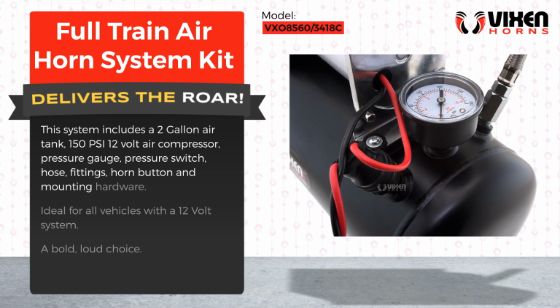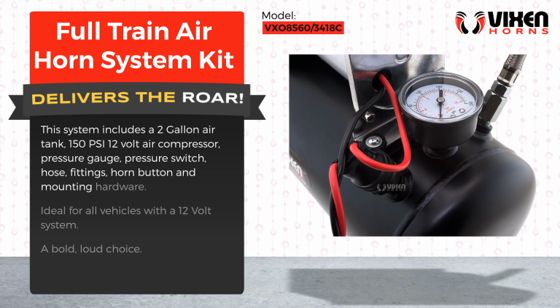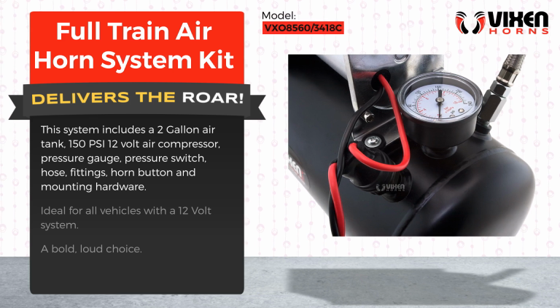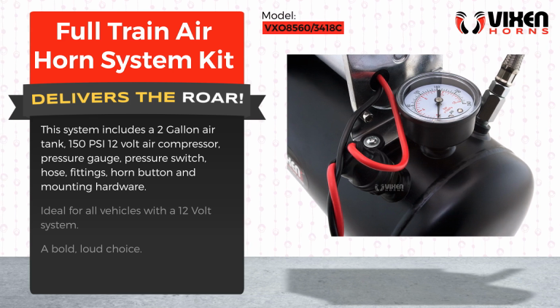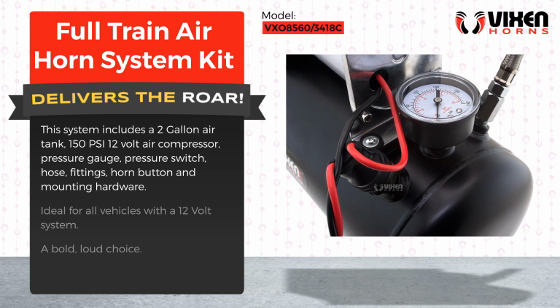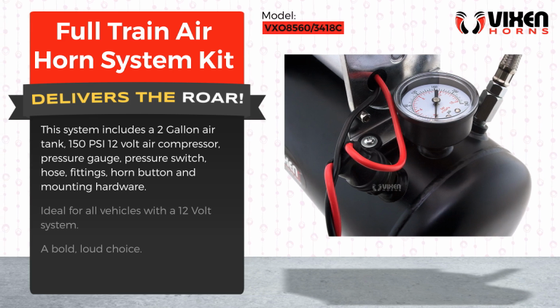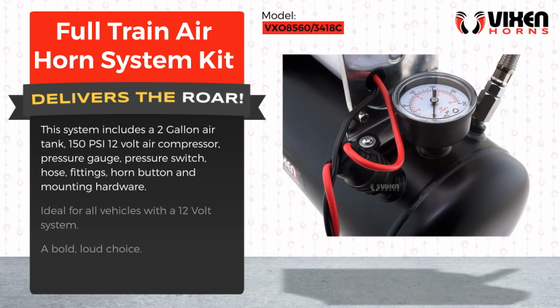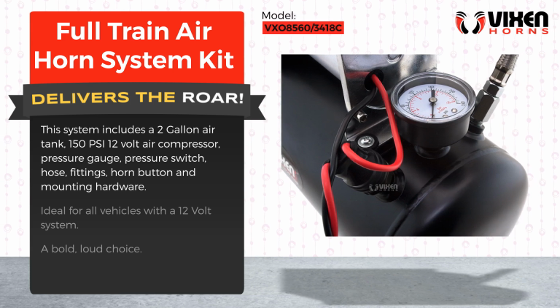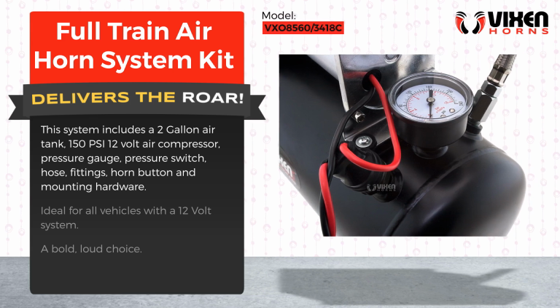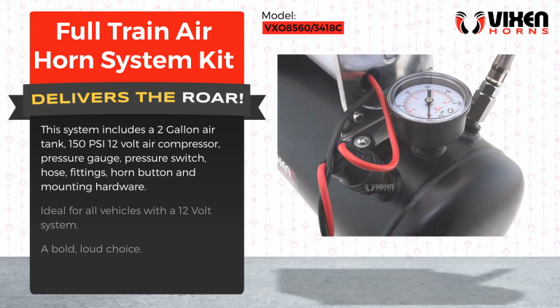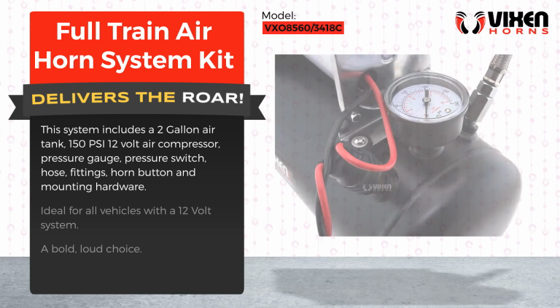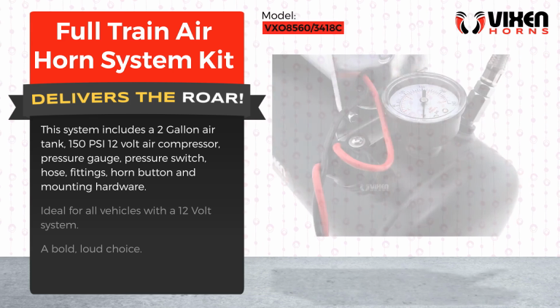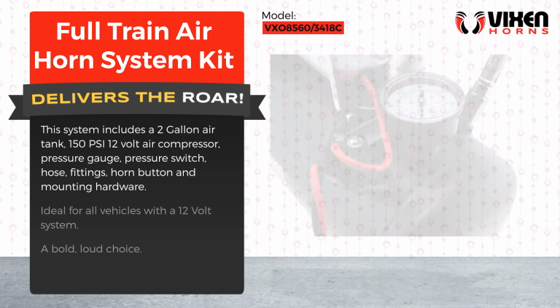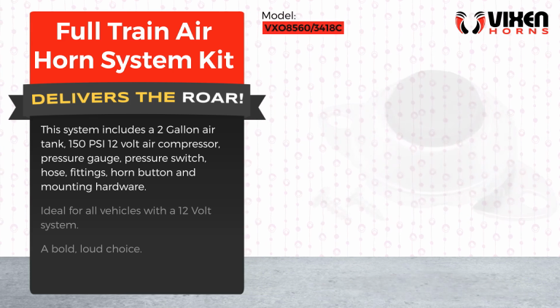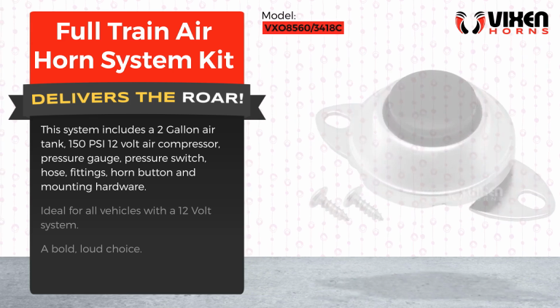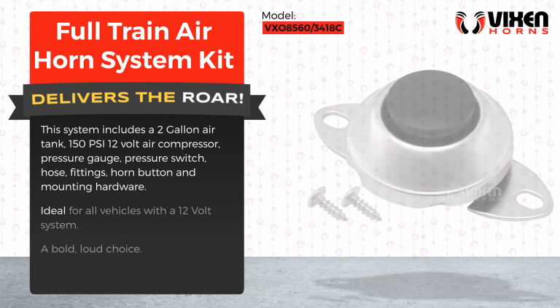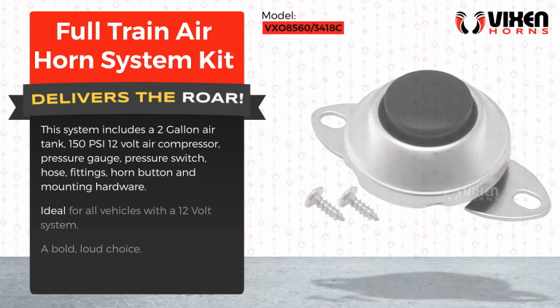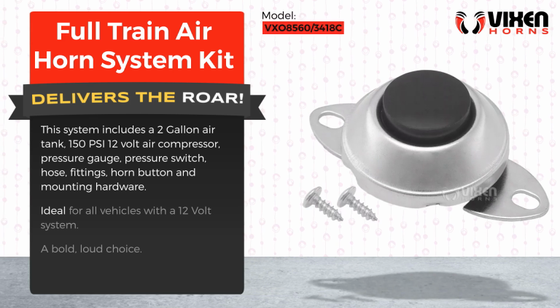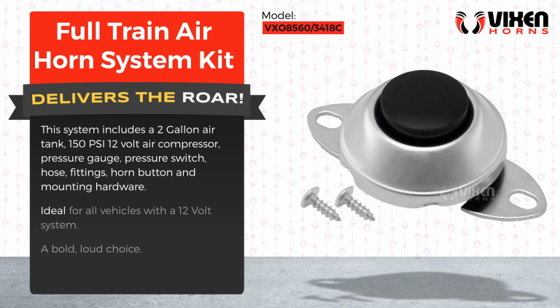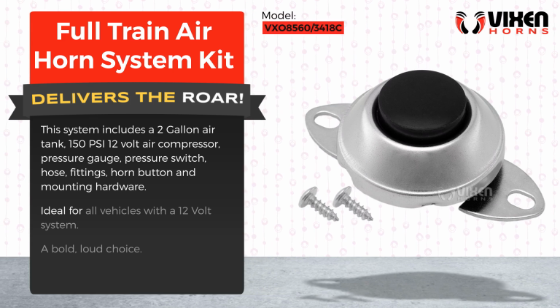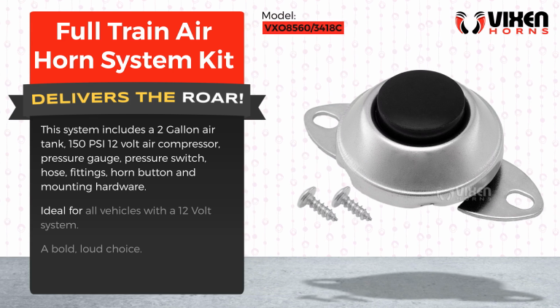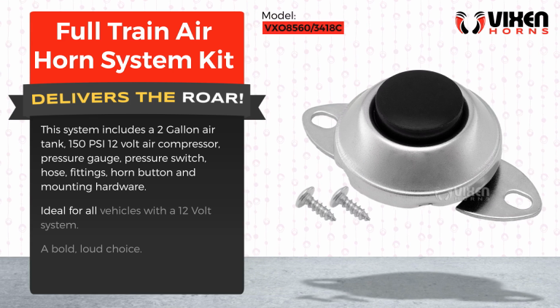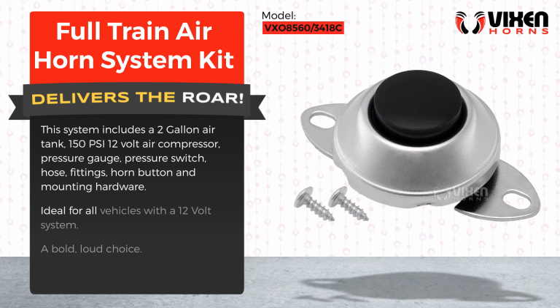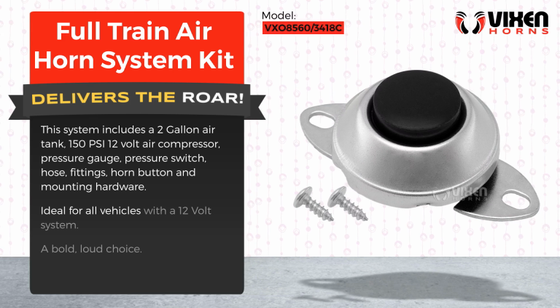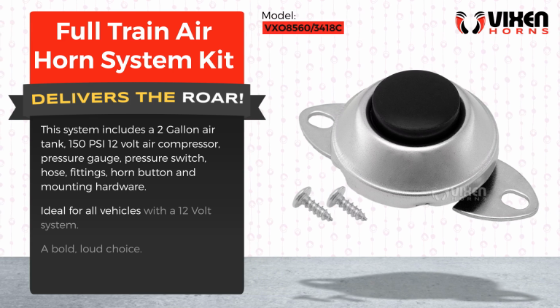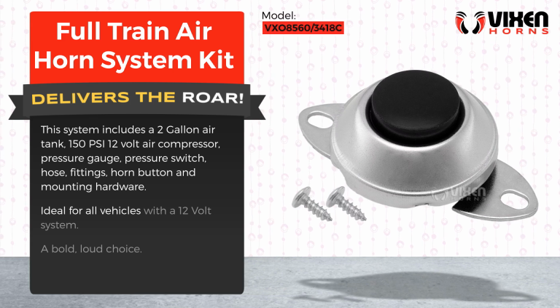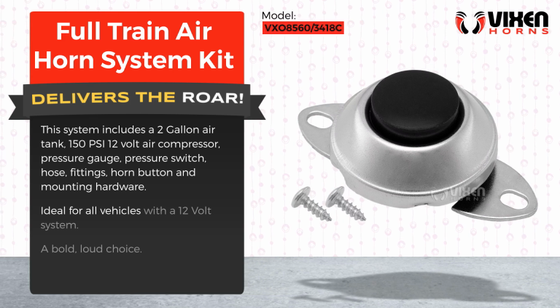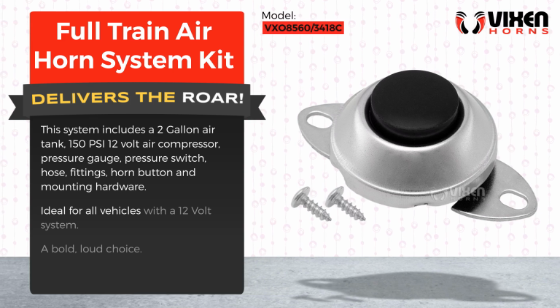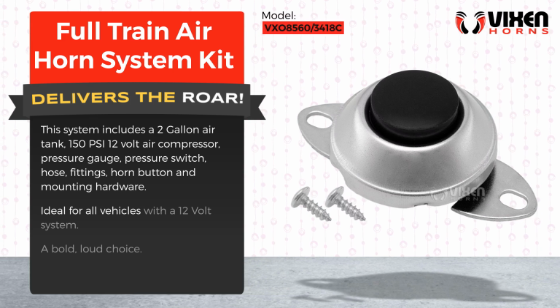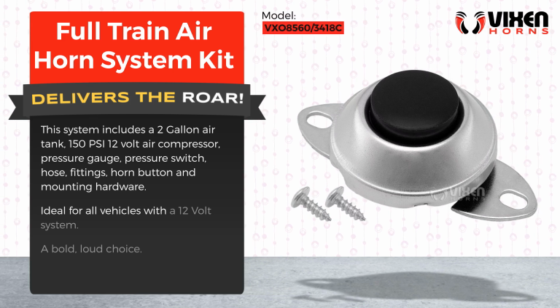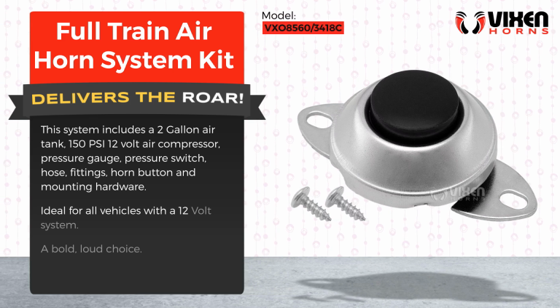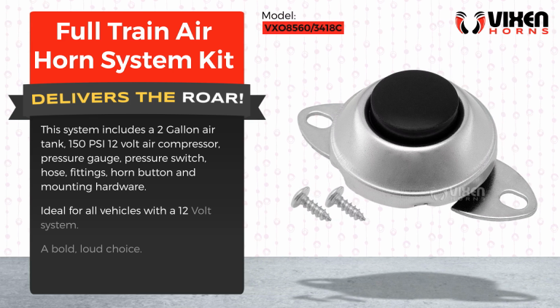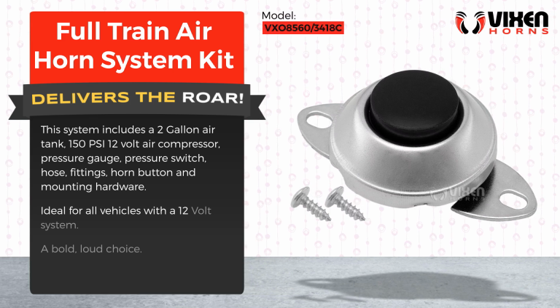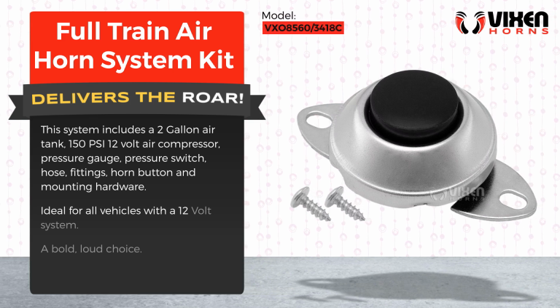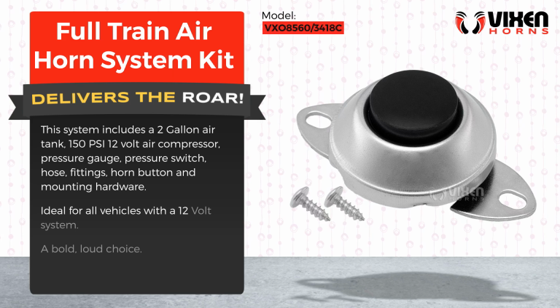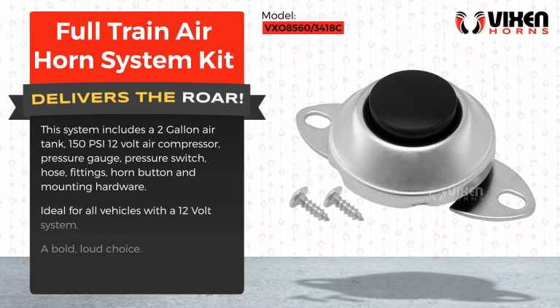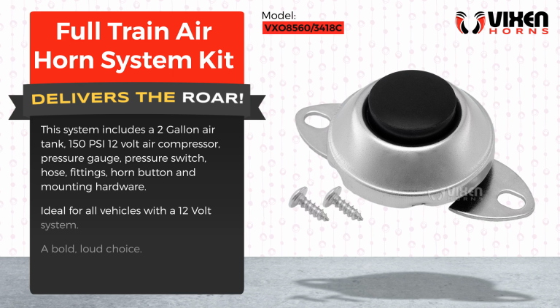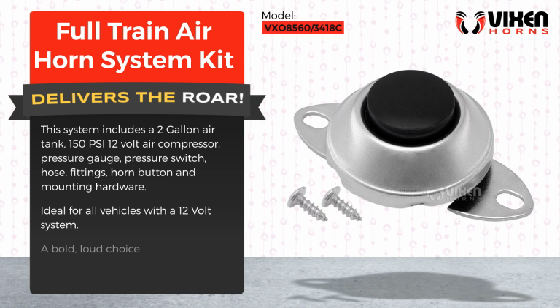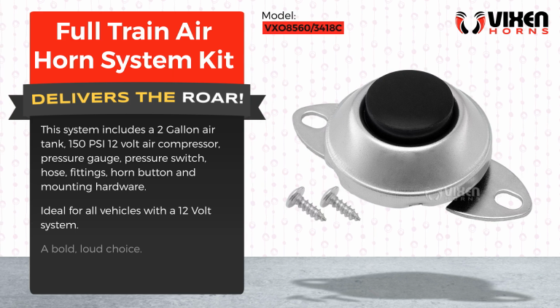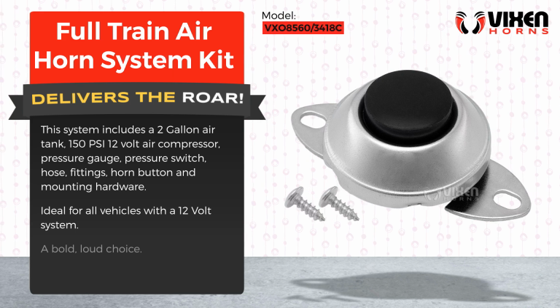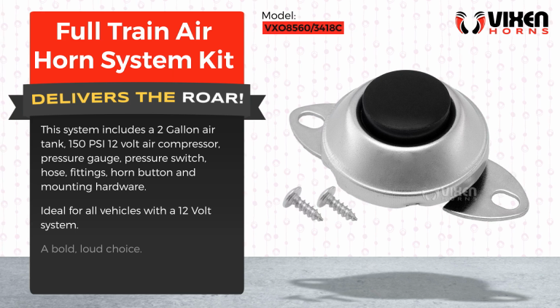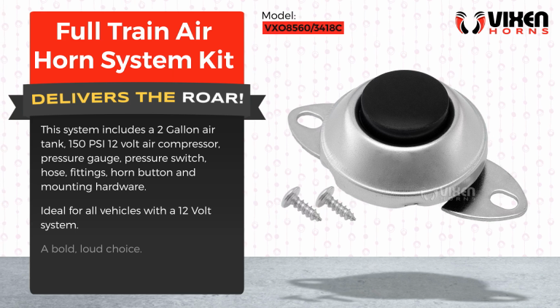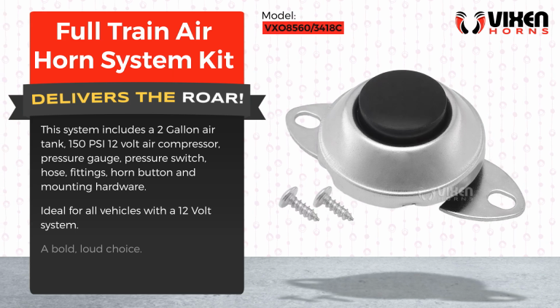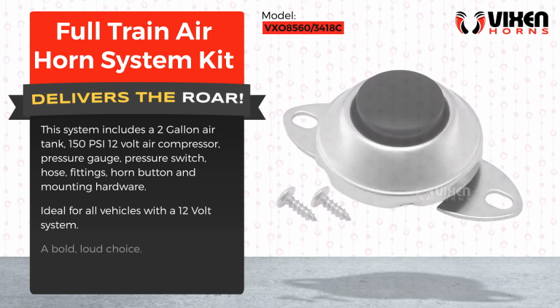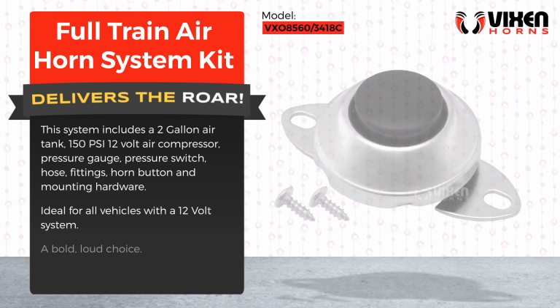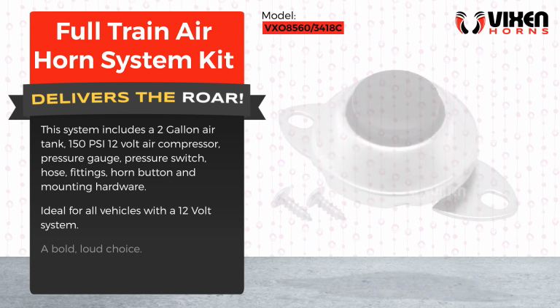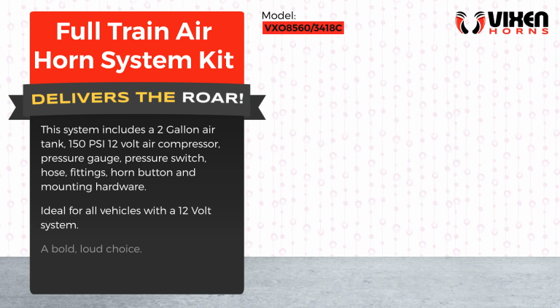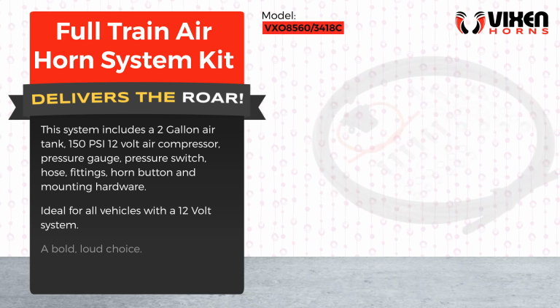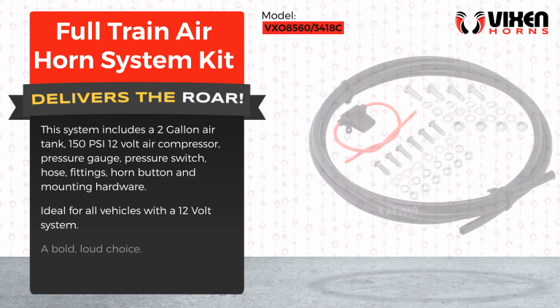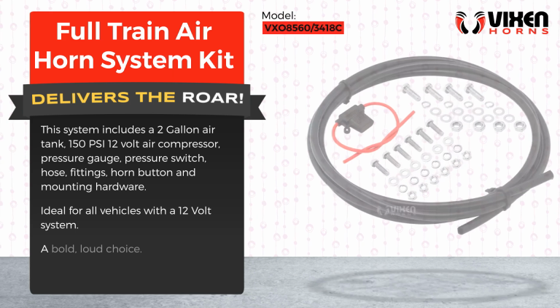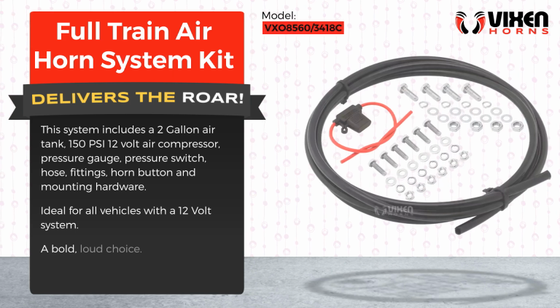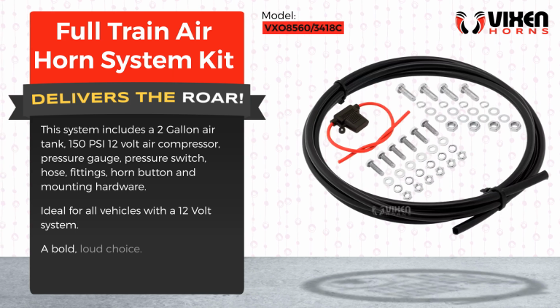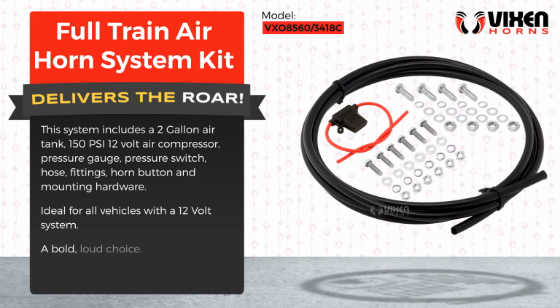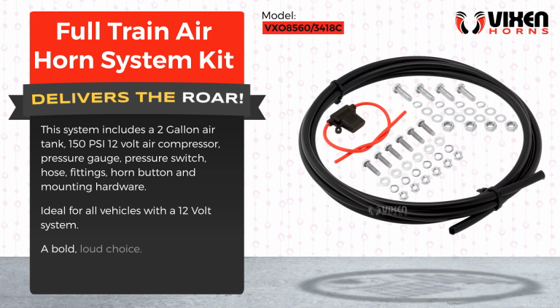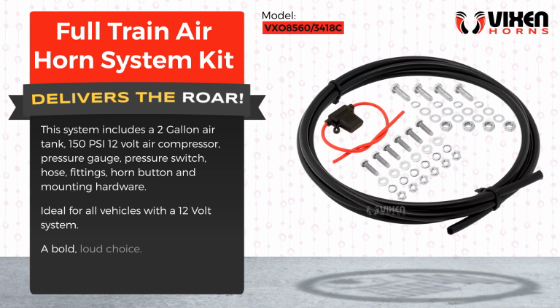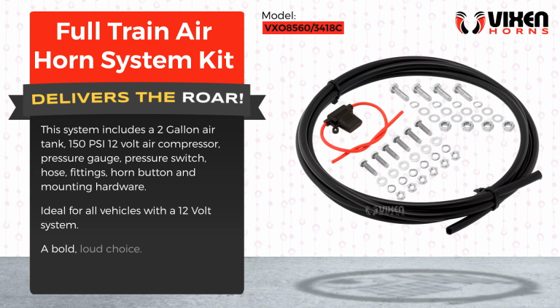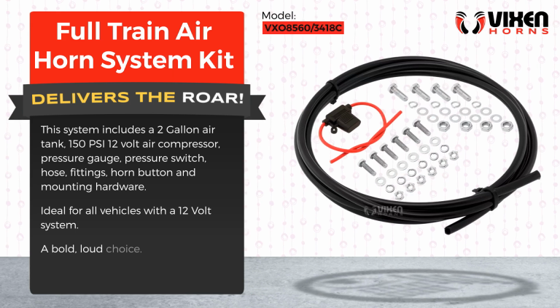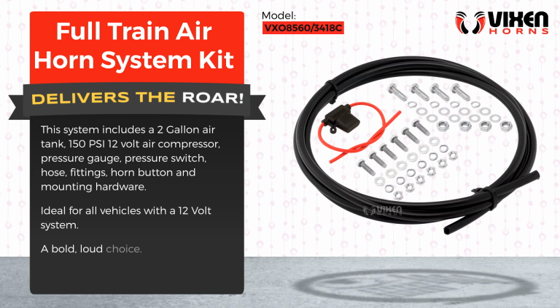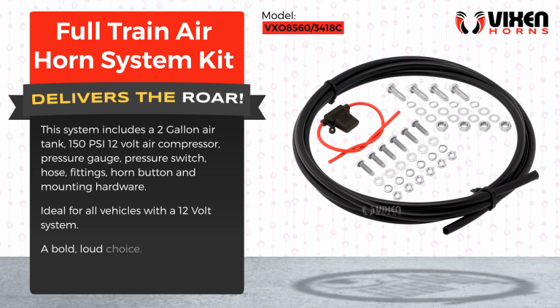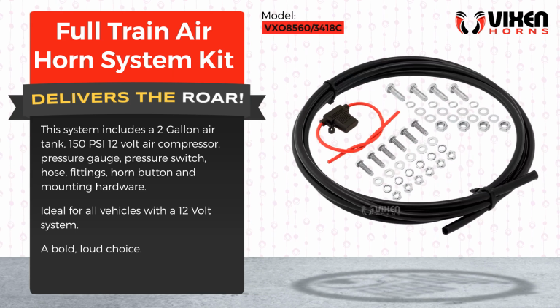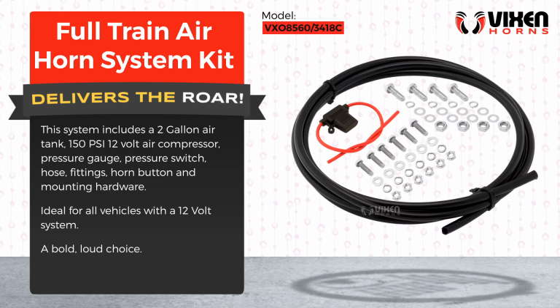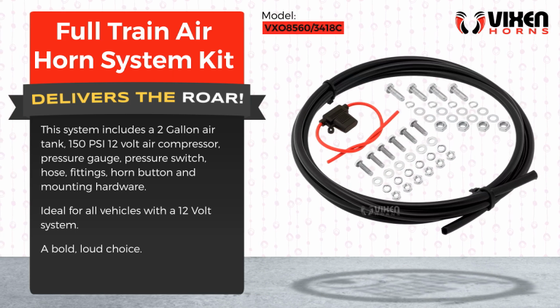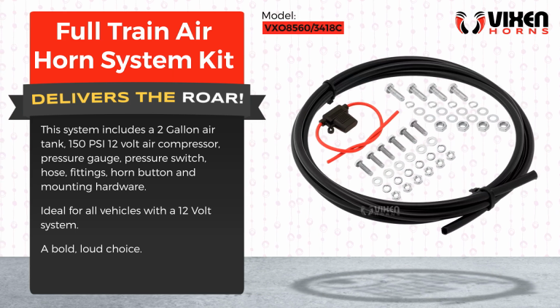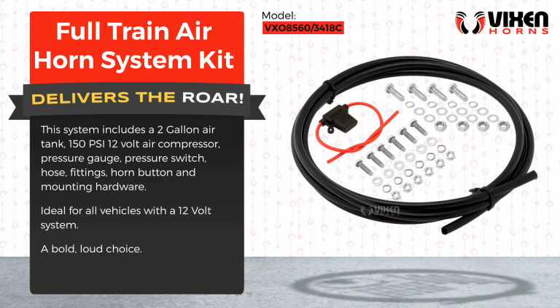mounting hardware. Ideal for all vehicles with a 12-volt system. A bold, loud choice.